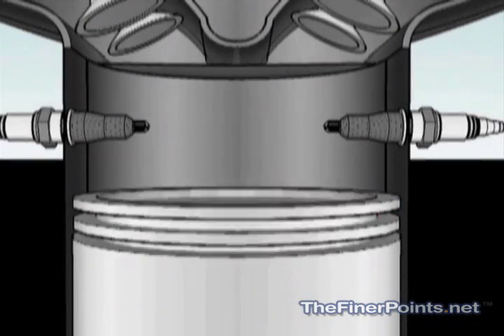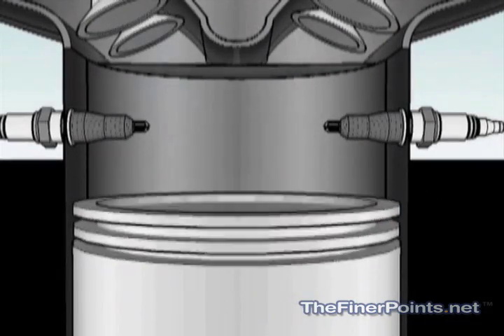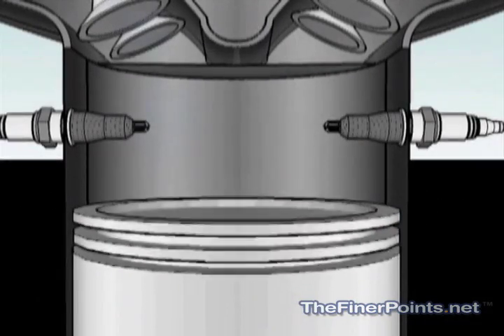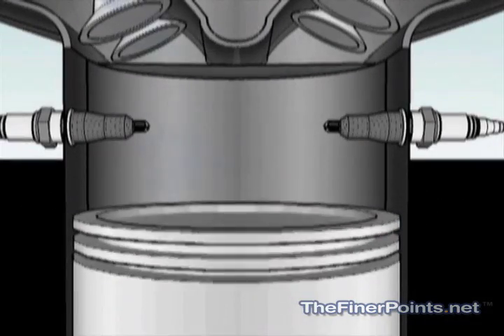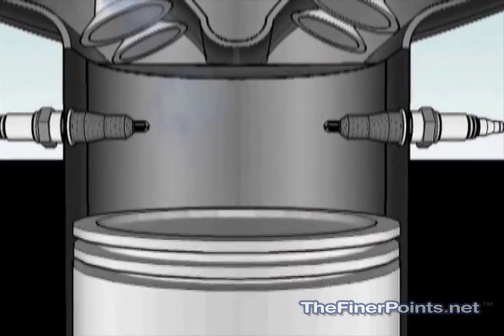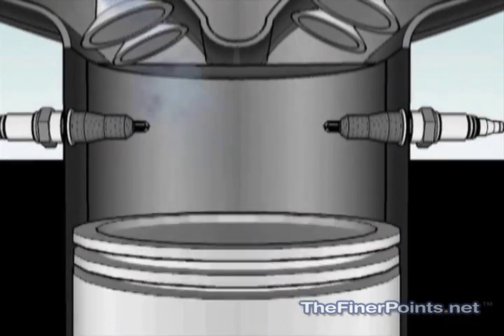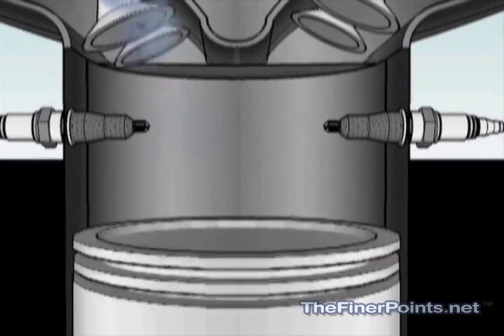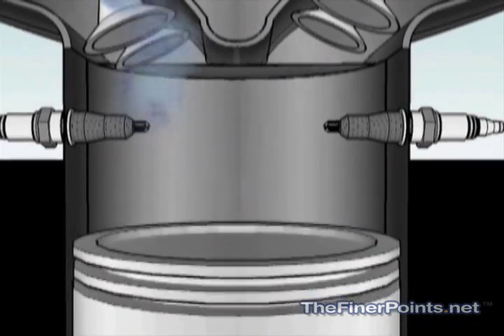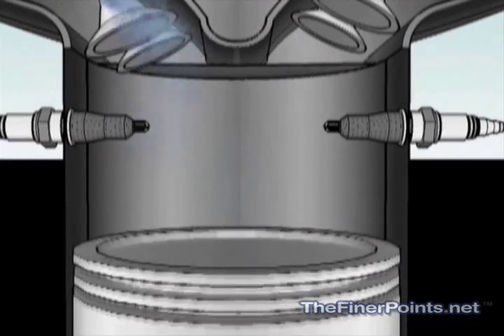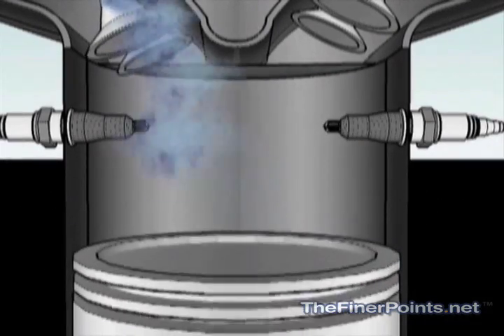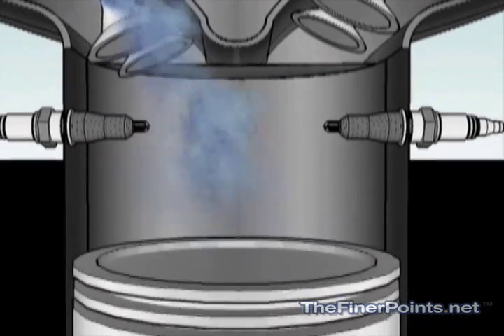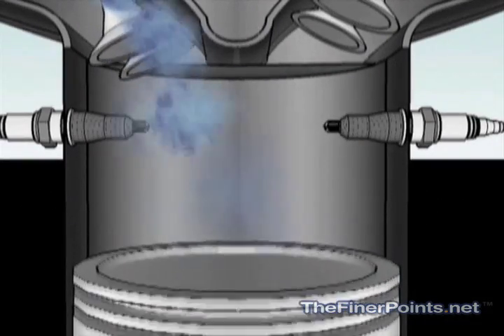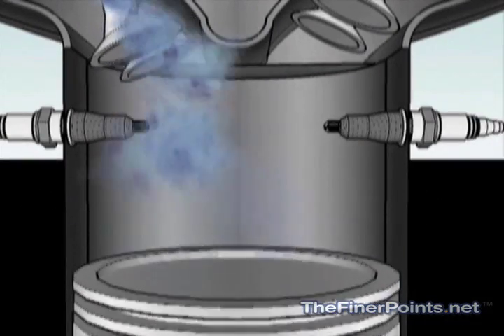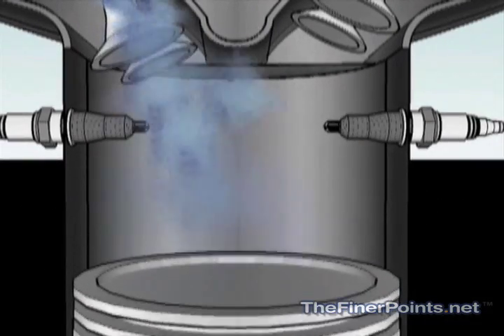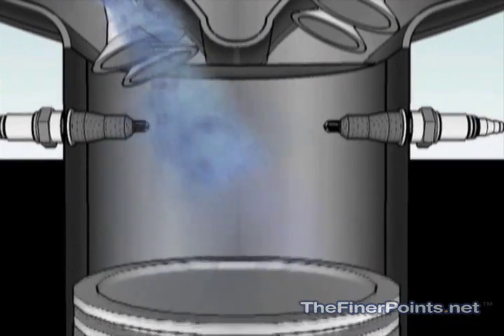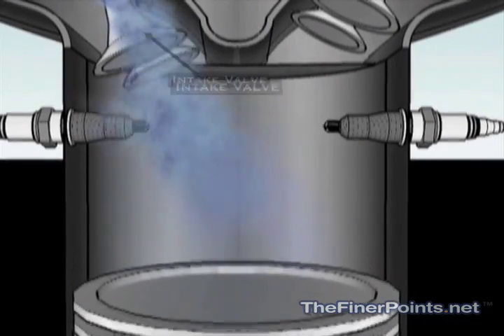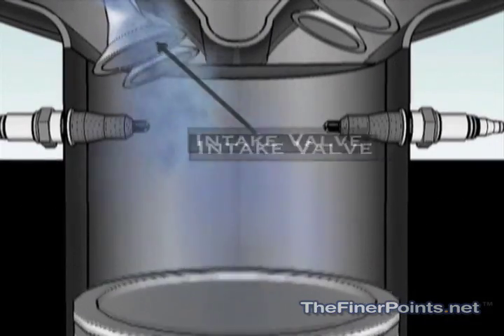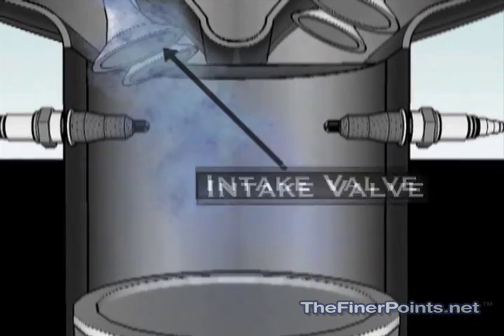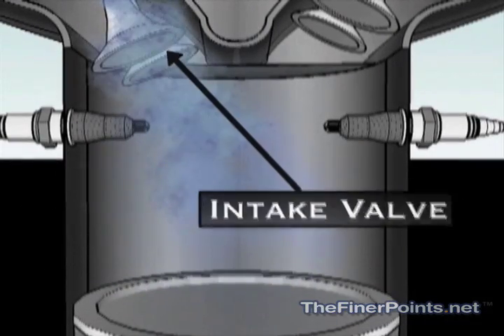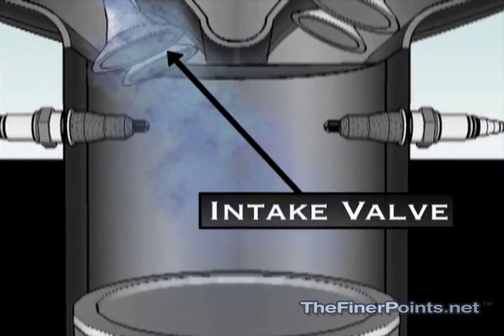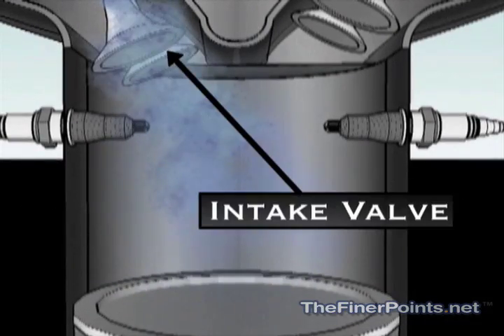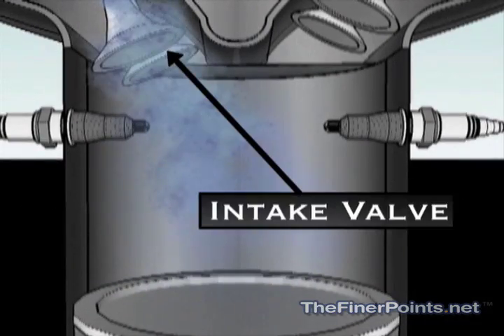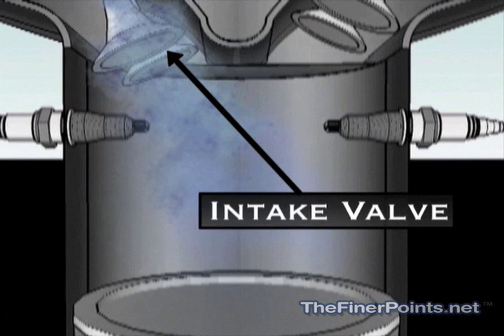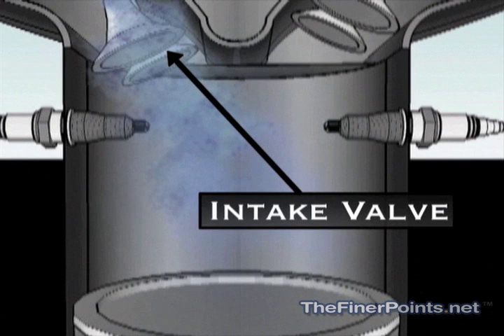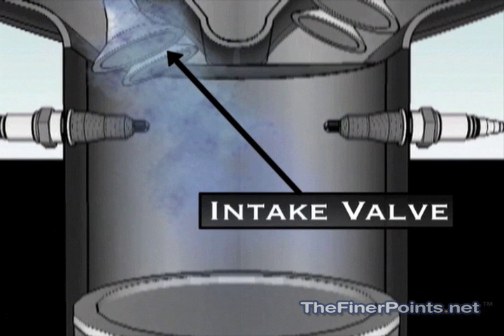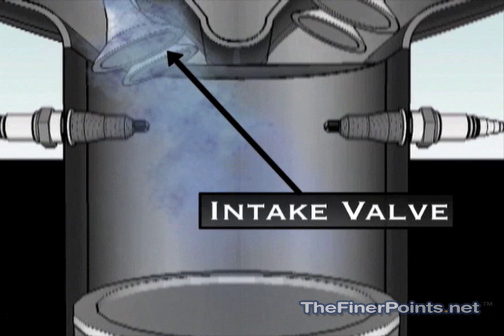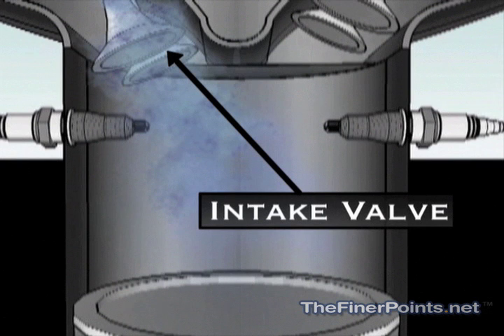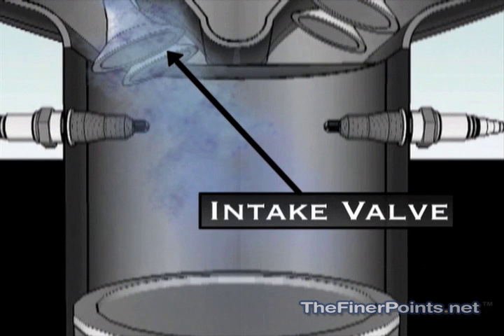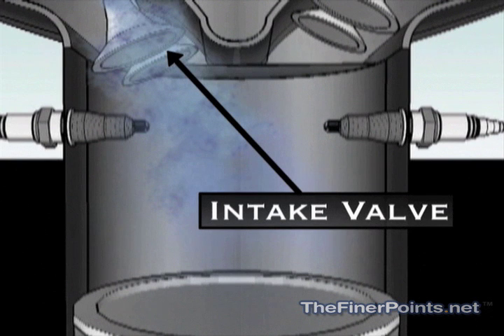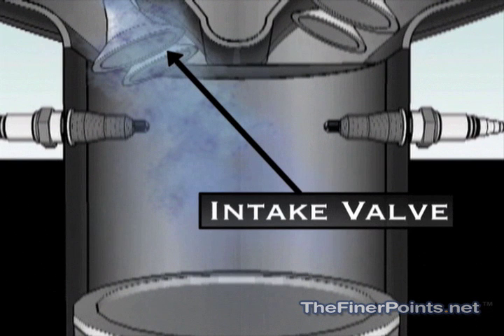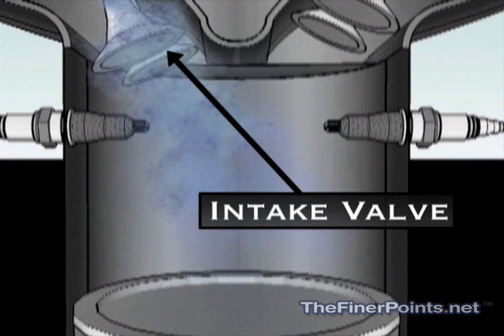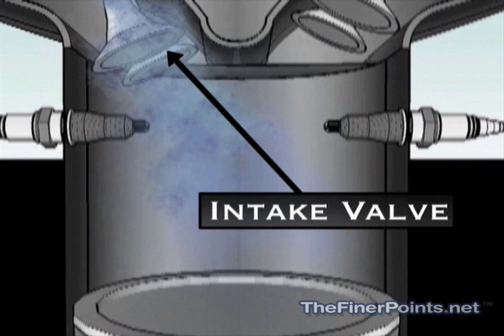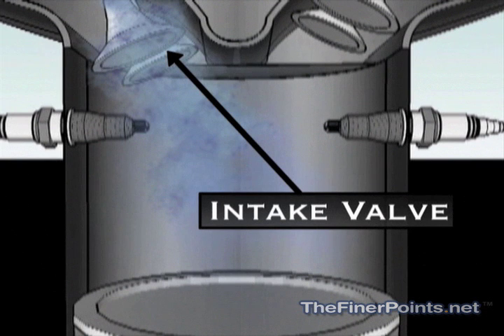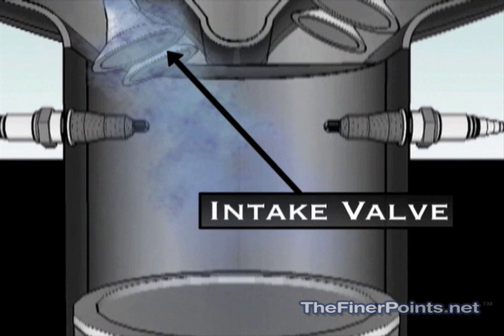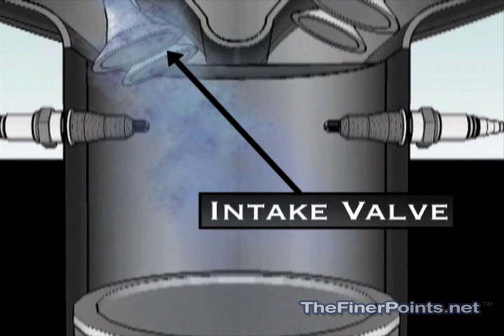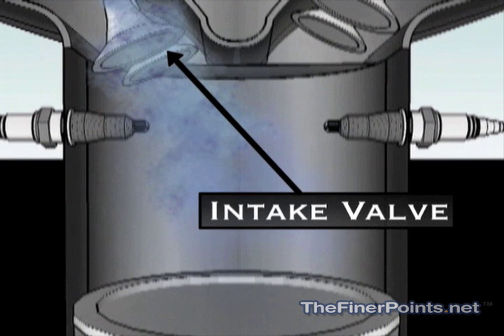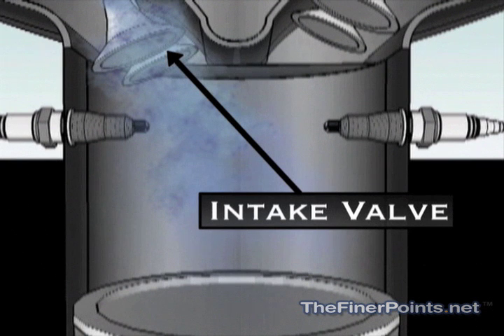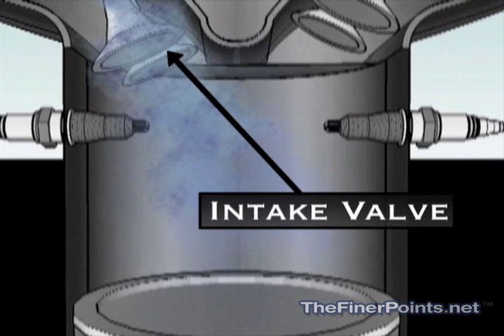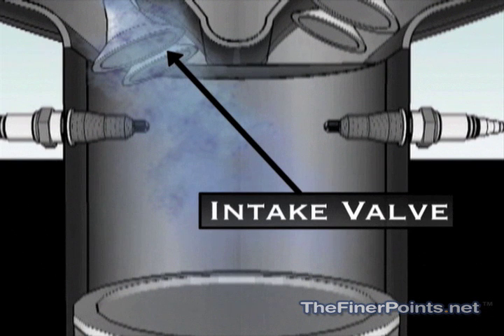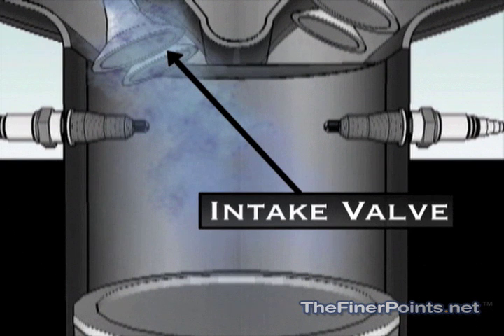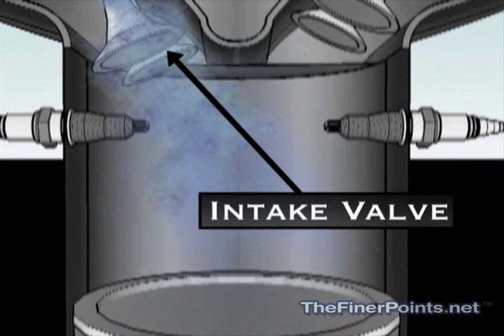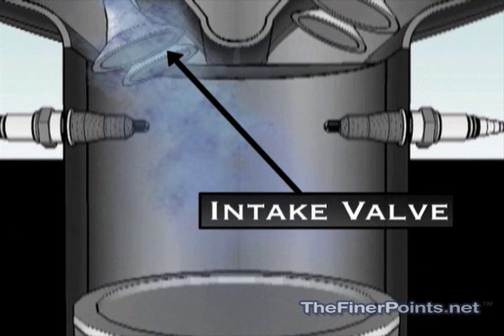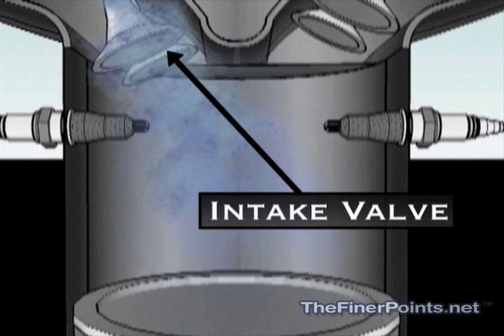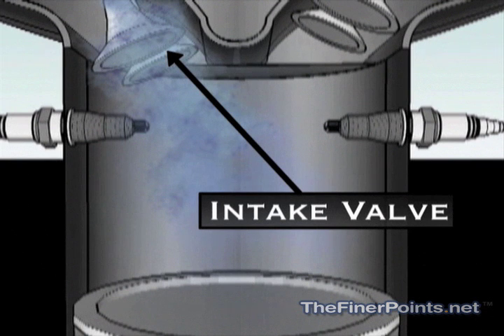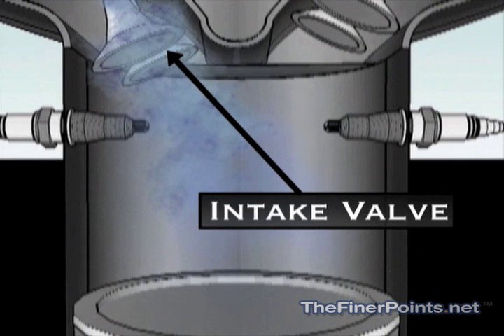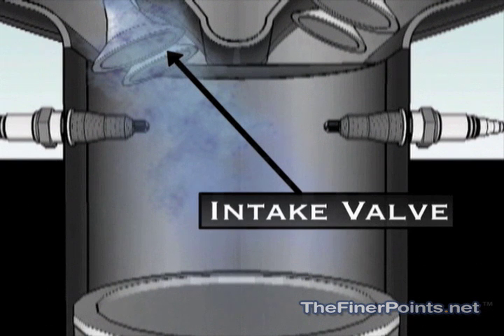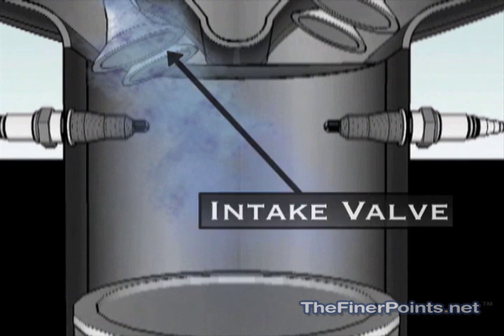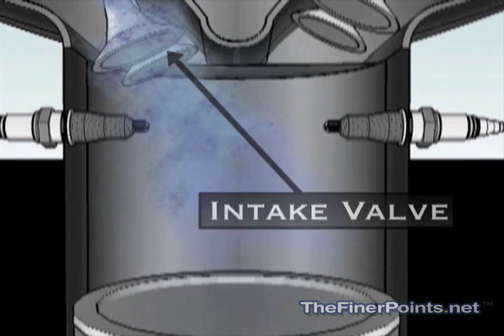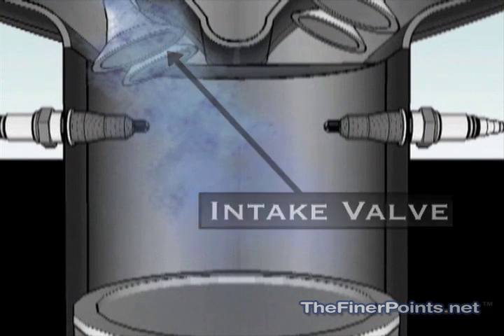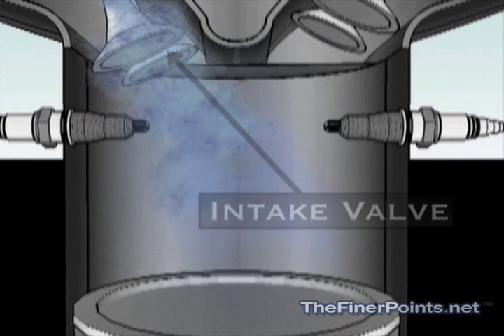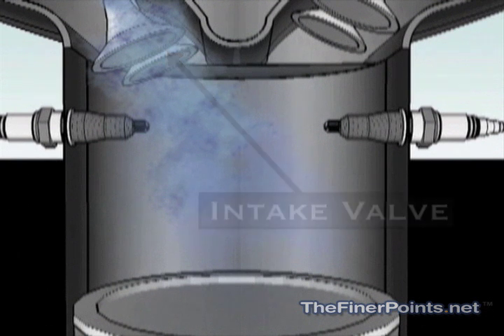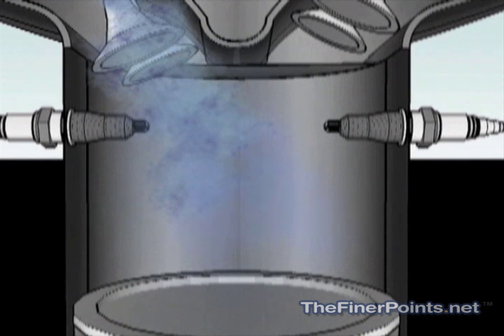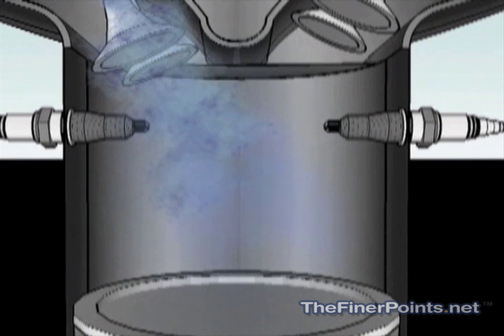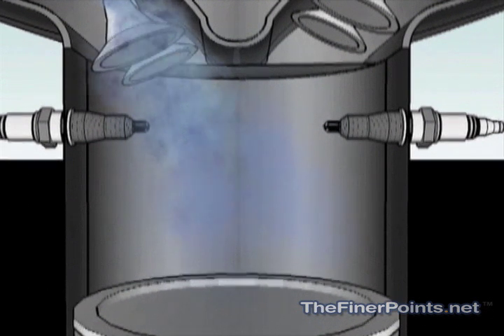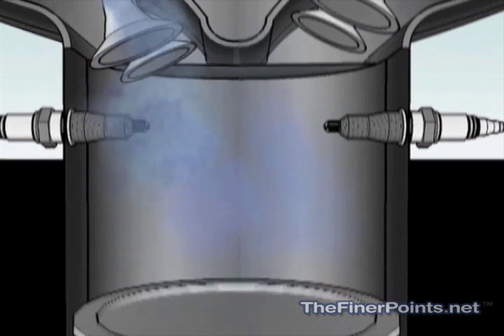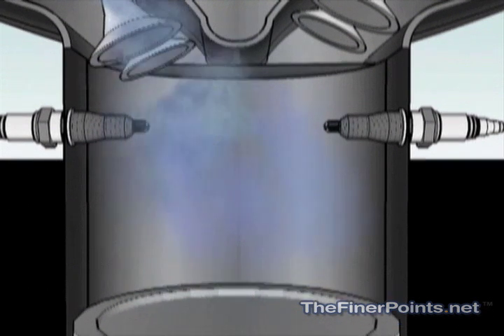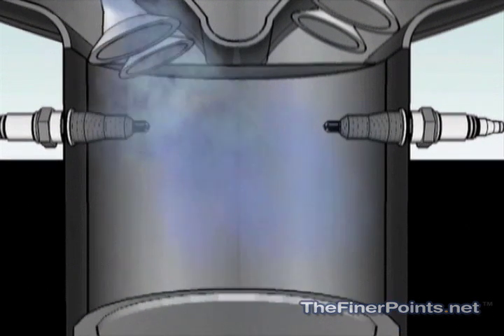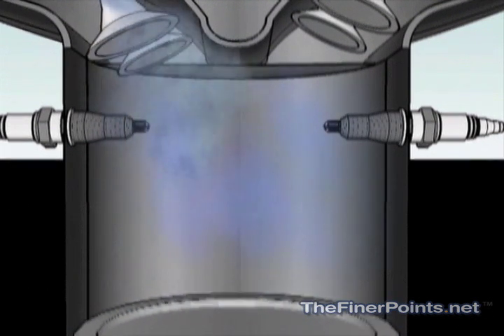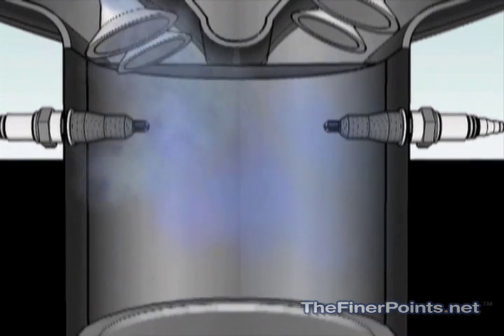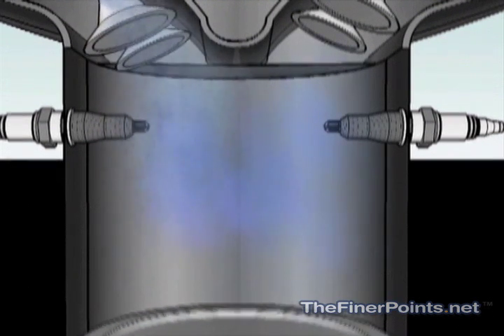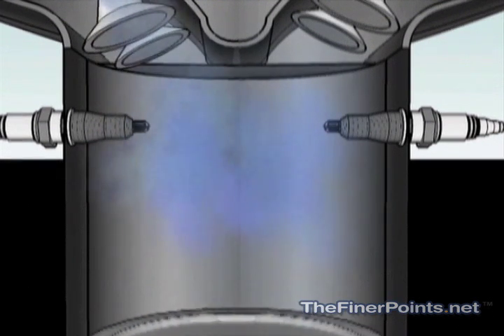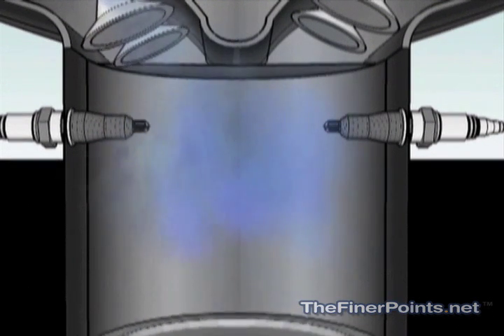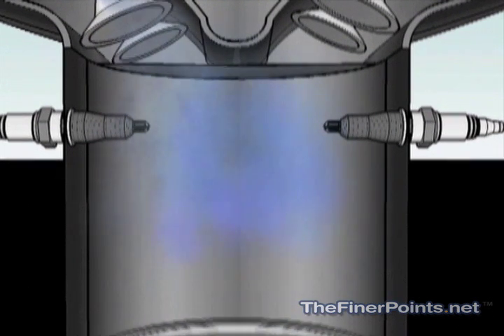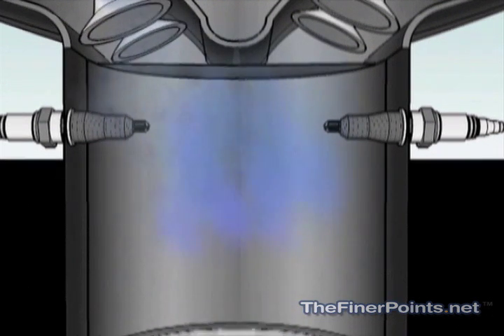As the piston moves down, the intake valve opens and allows a fuel-air mixture to enter the cylinder, at which point it closes.